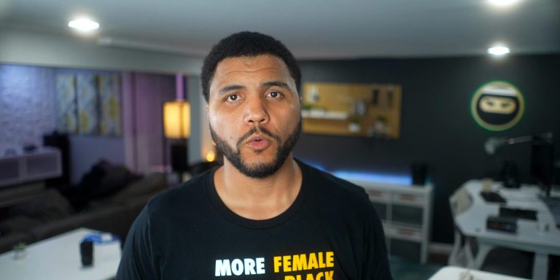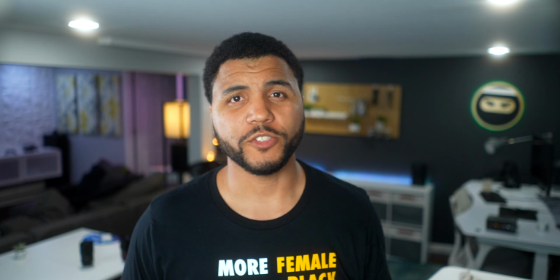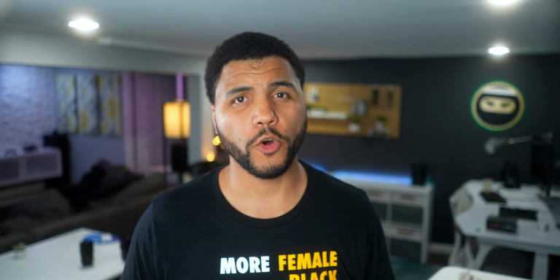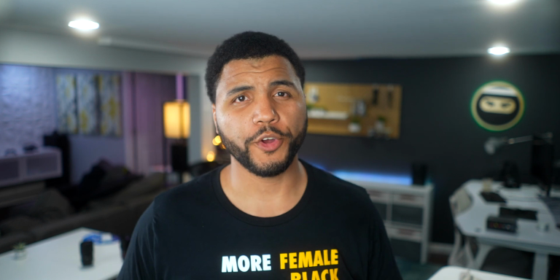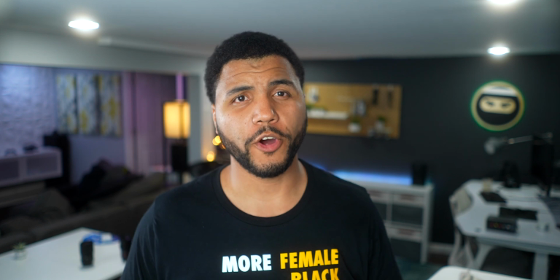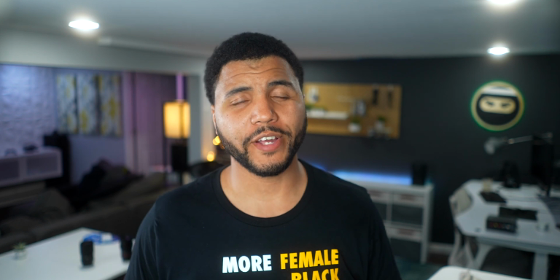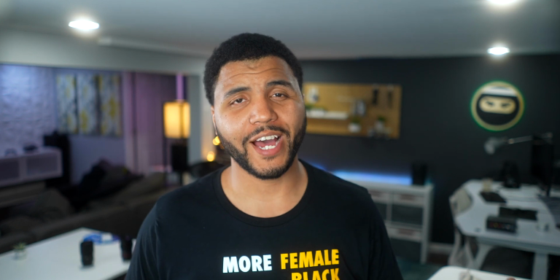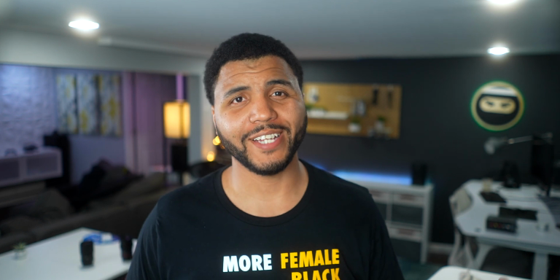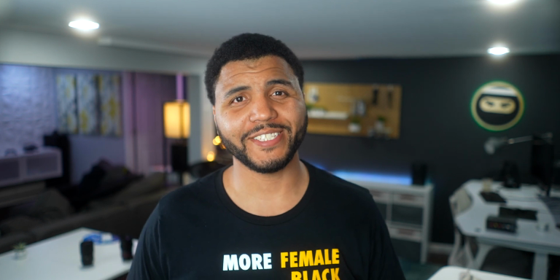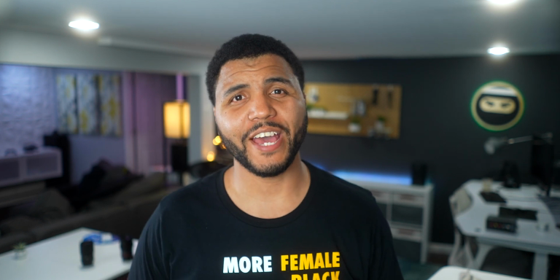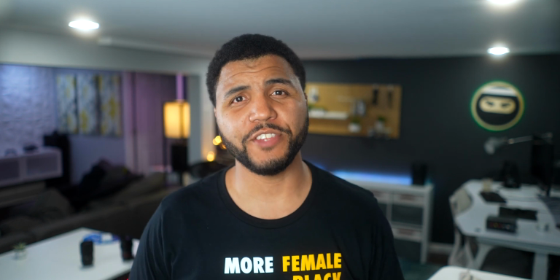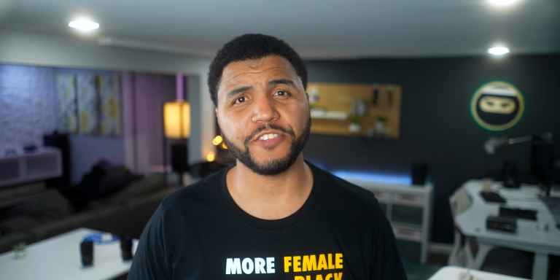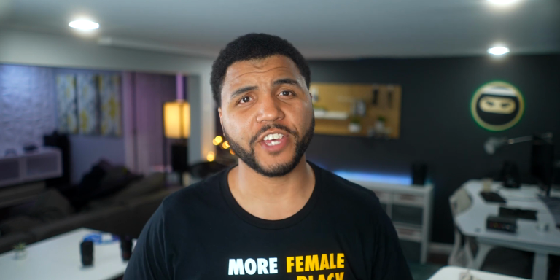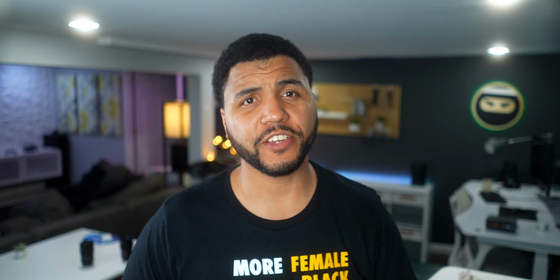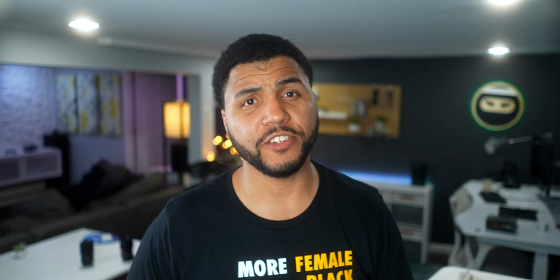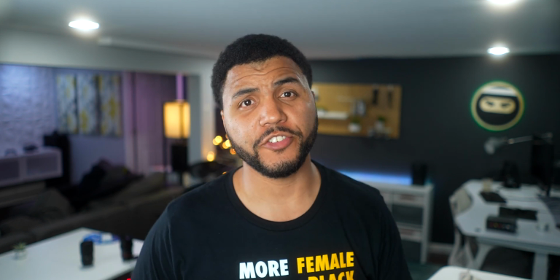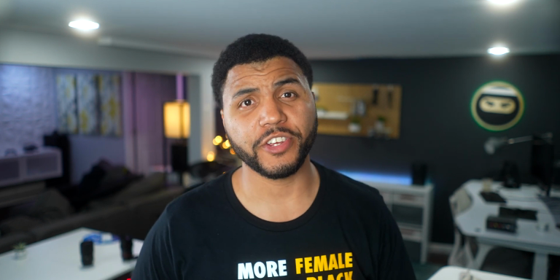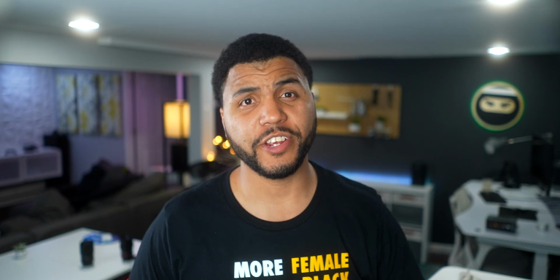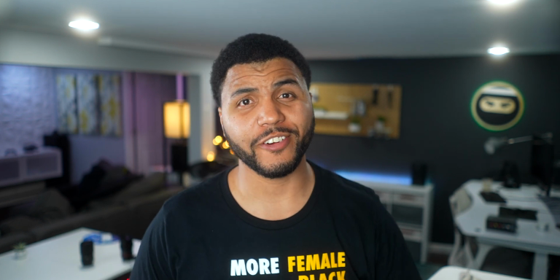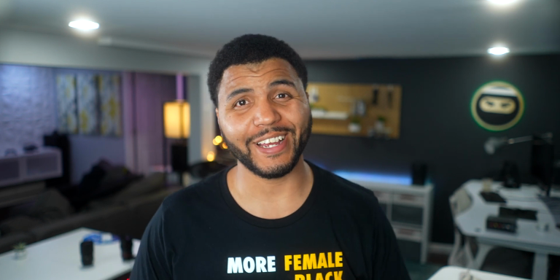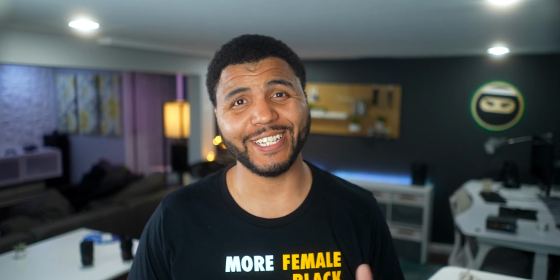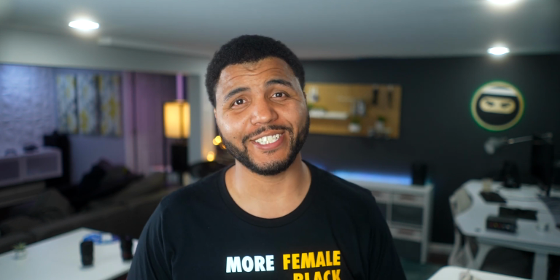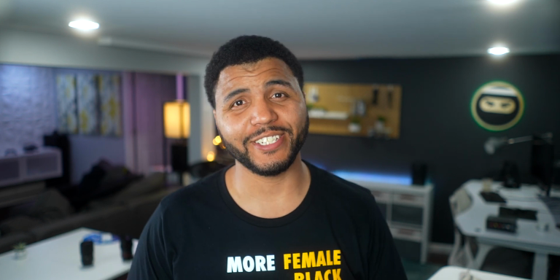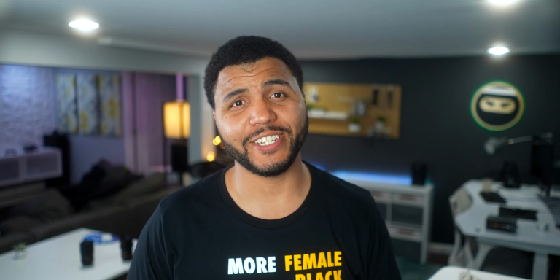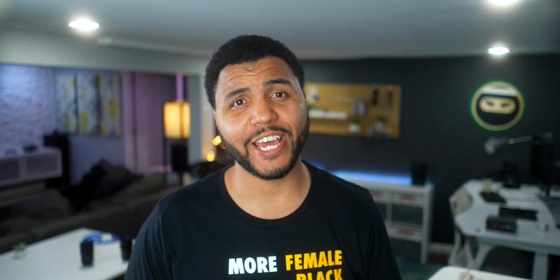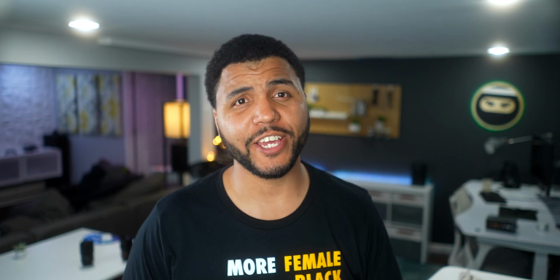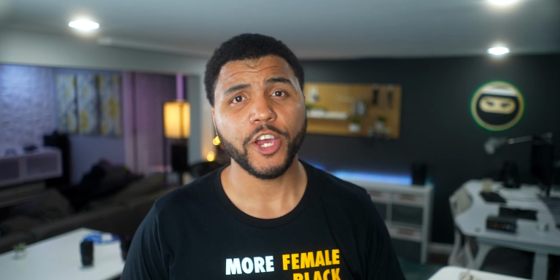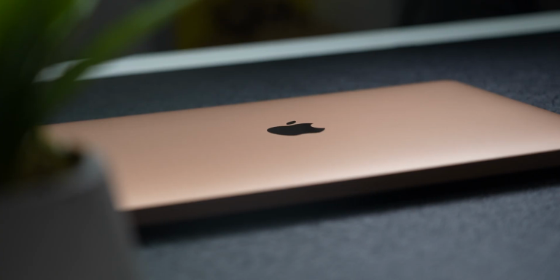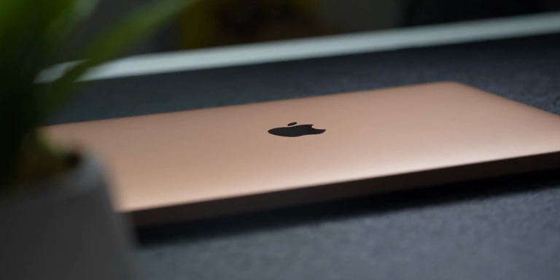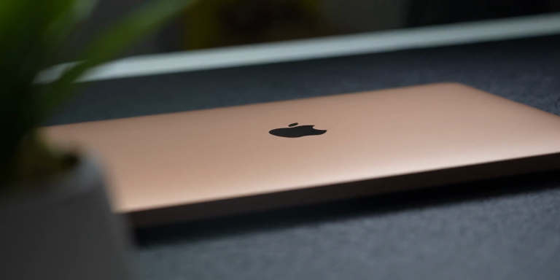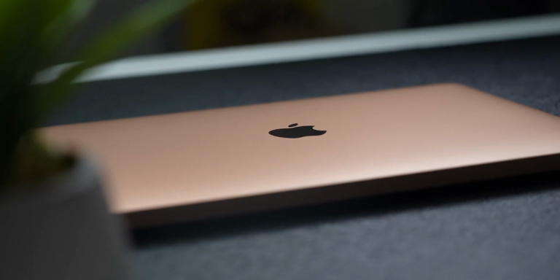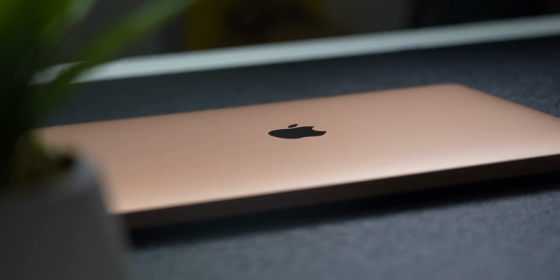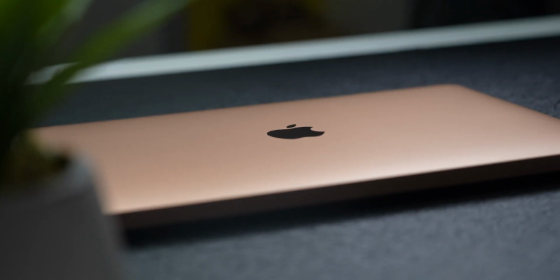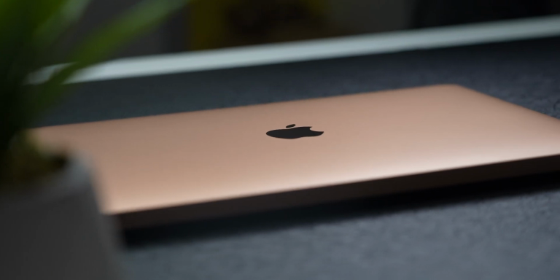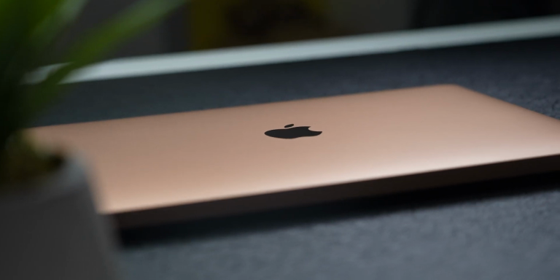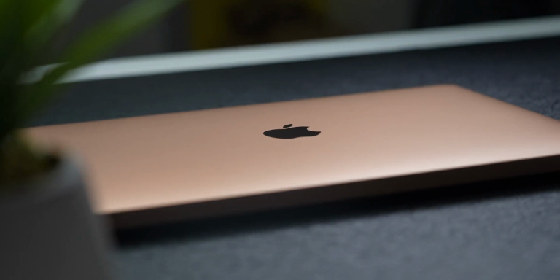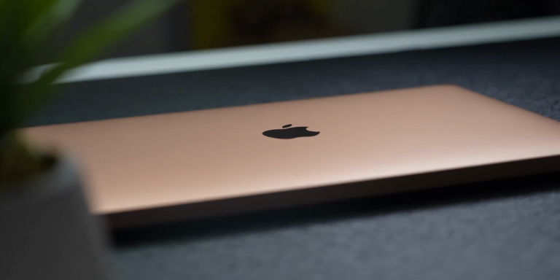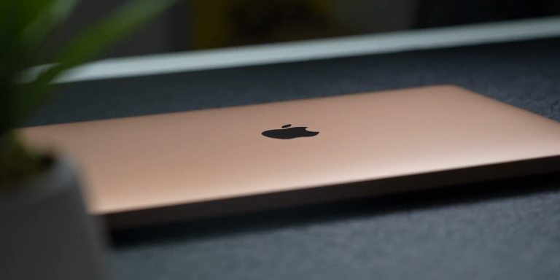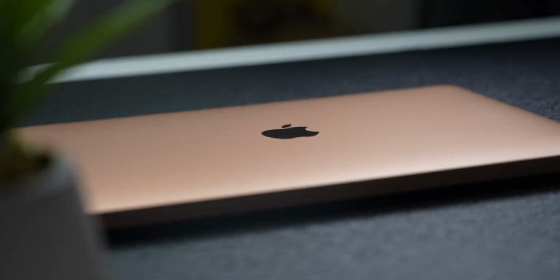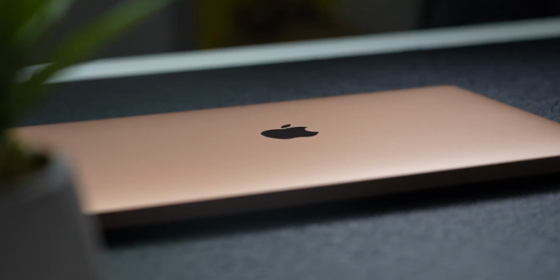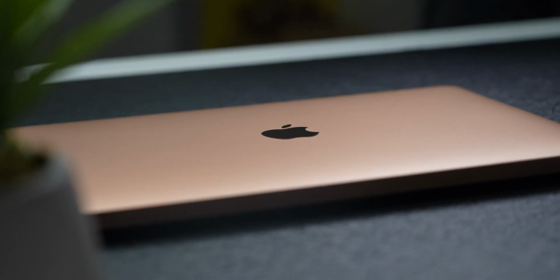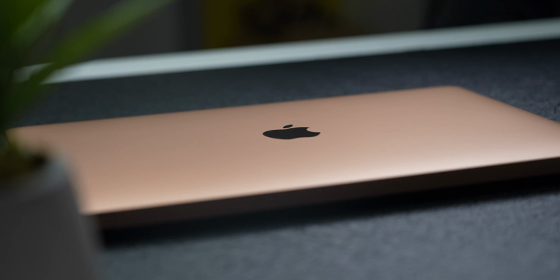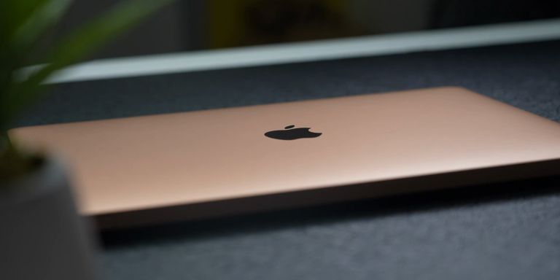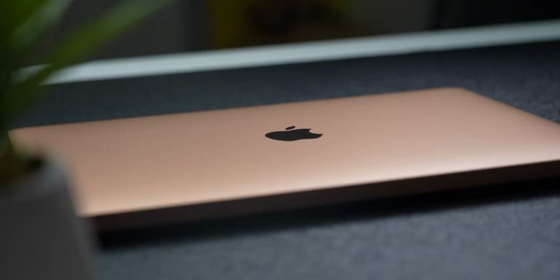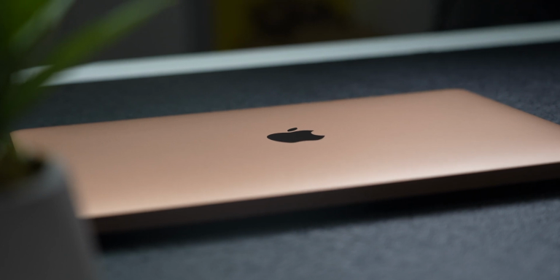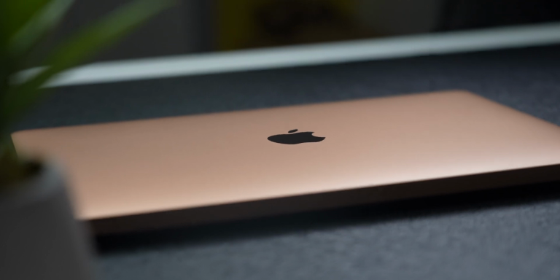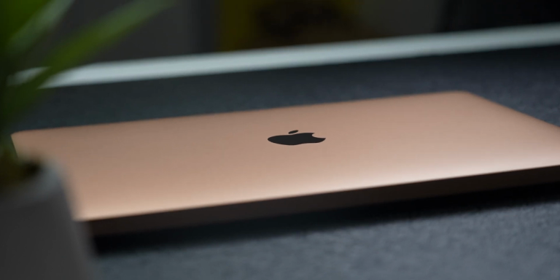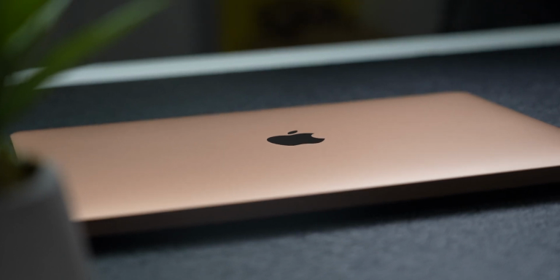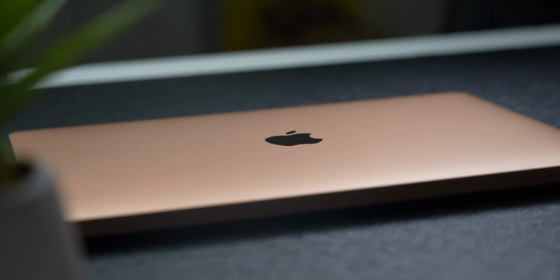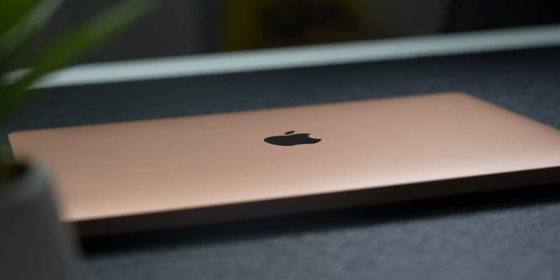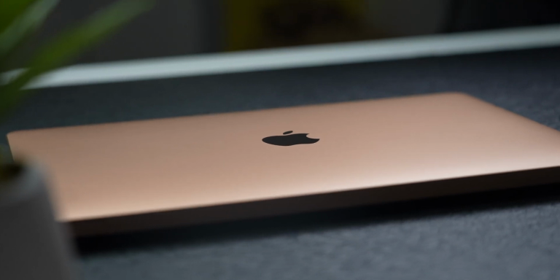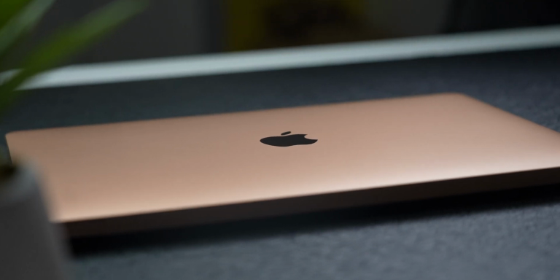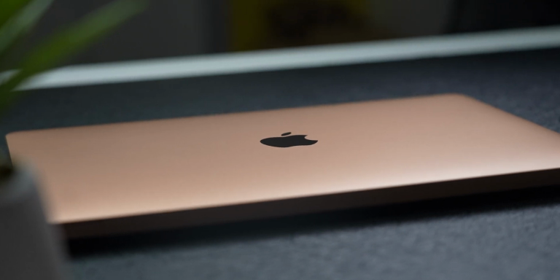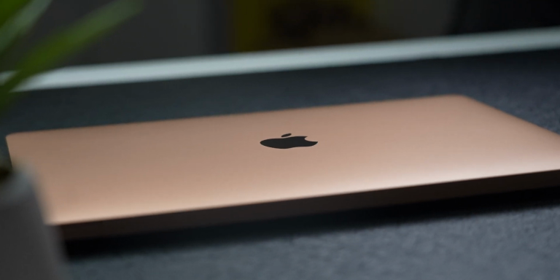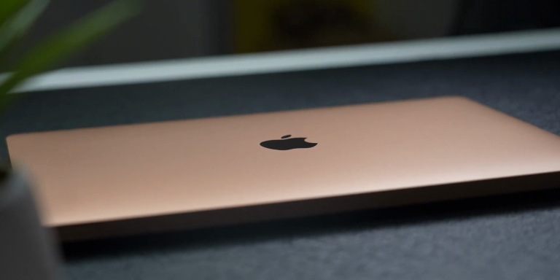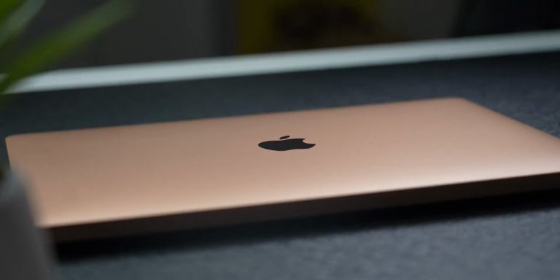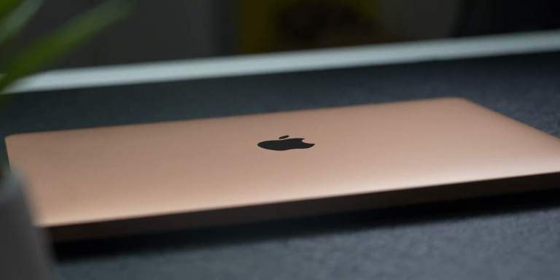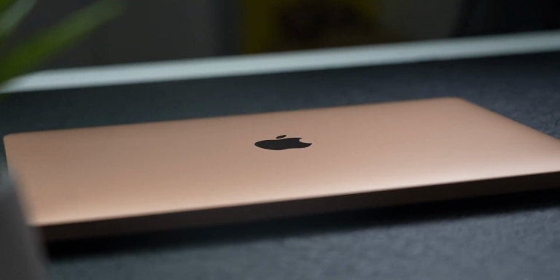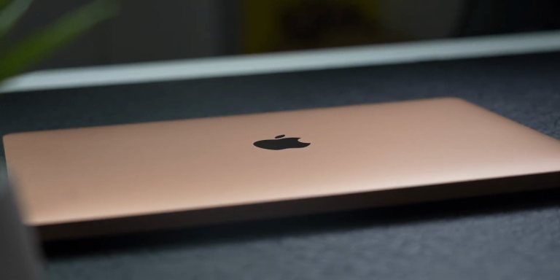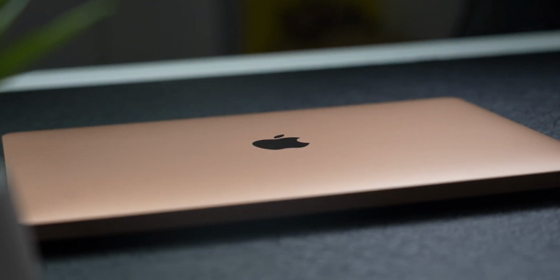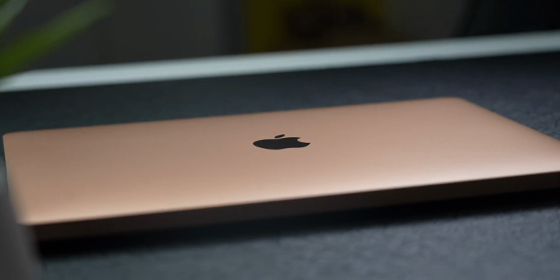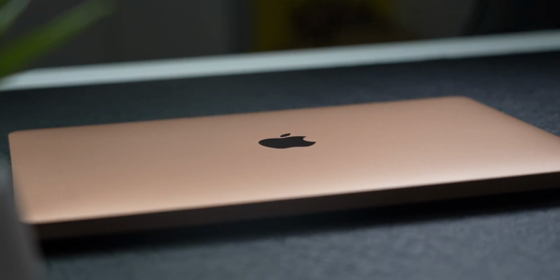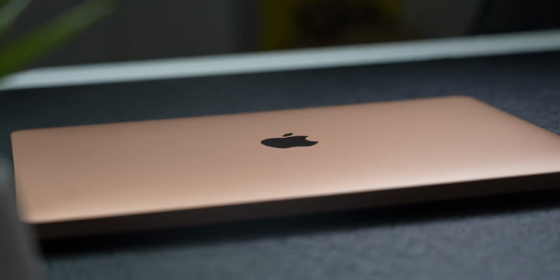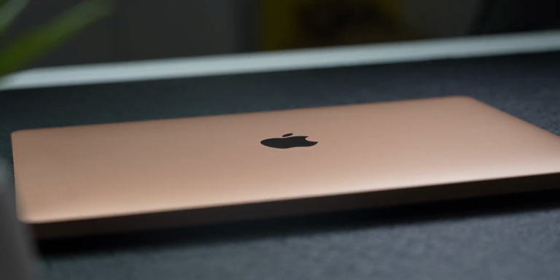What's going on guys, Kevin the Tech Ninja here, and today we're diving into the M1 MacBook Air after three months of usage.